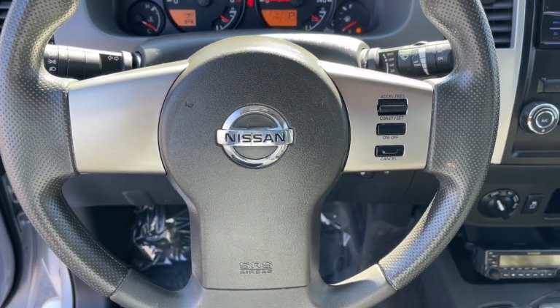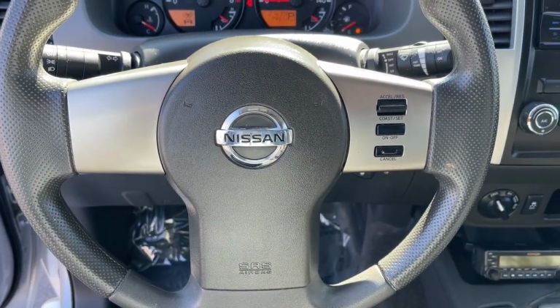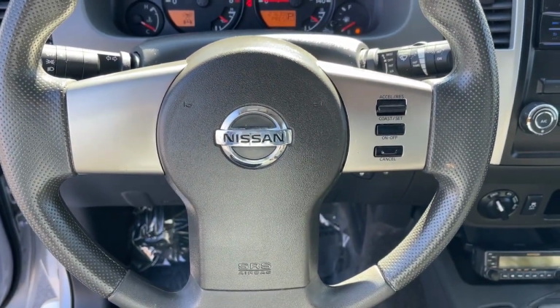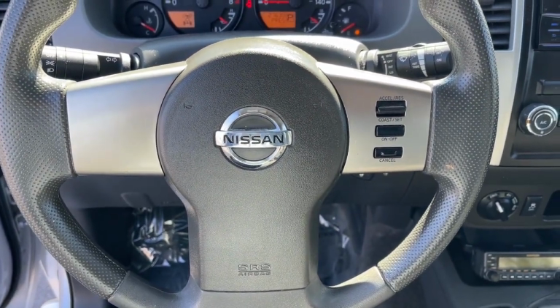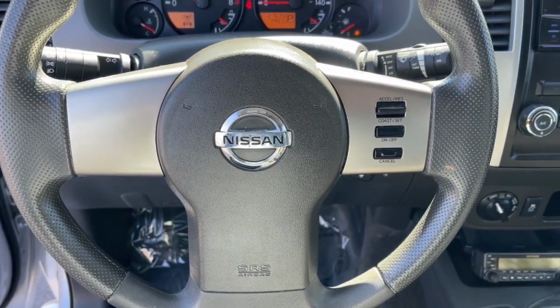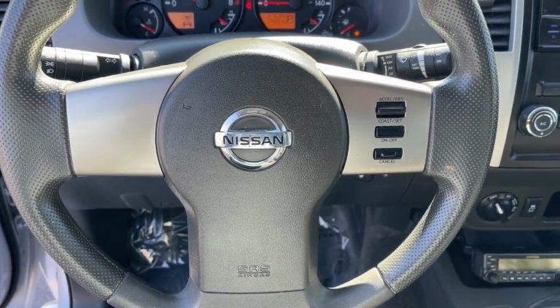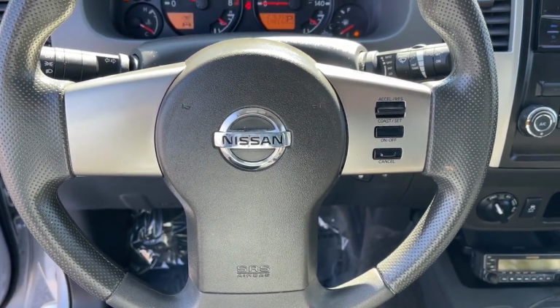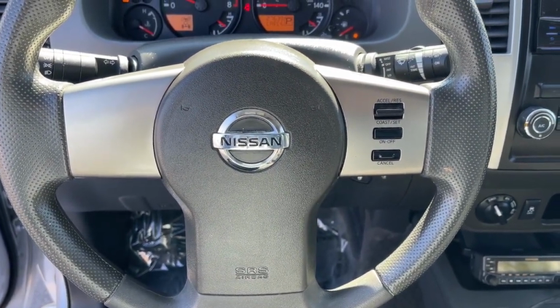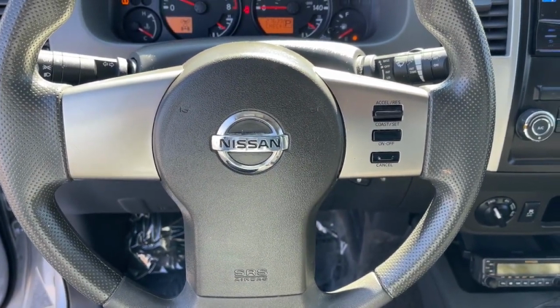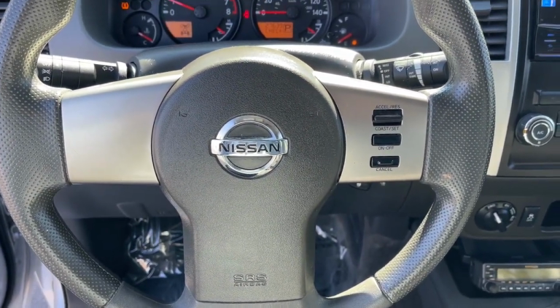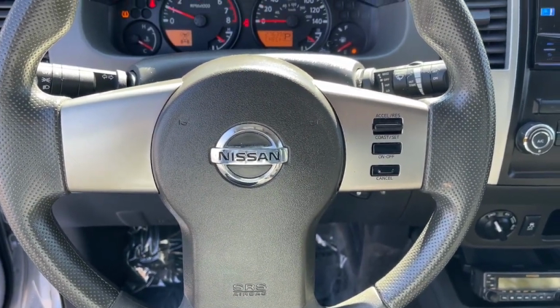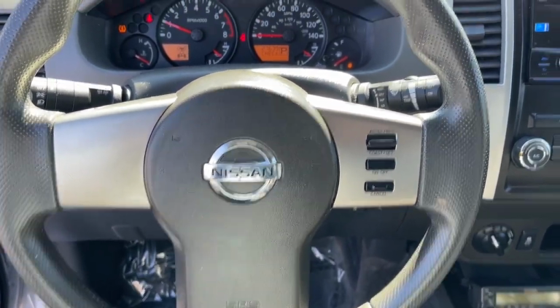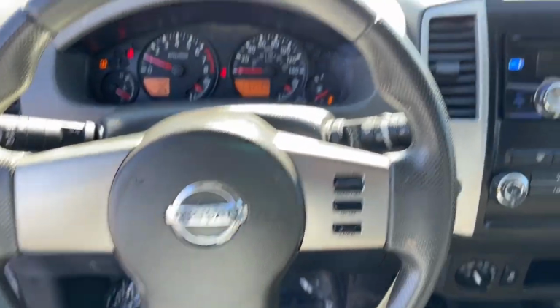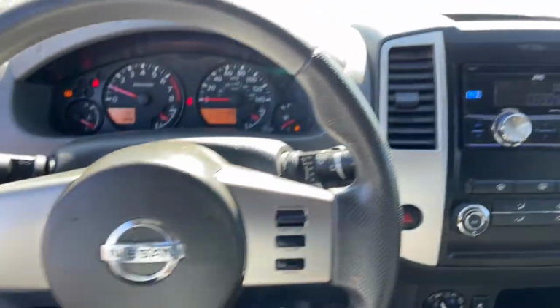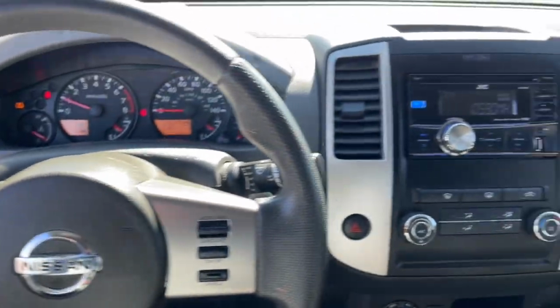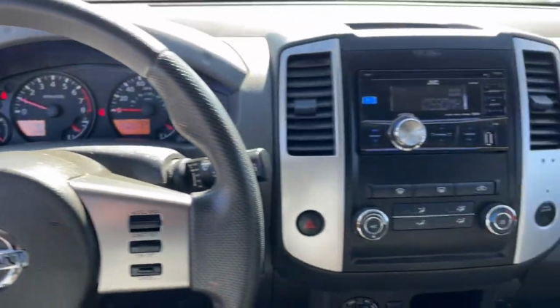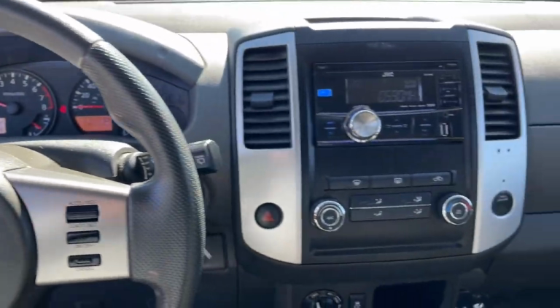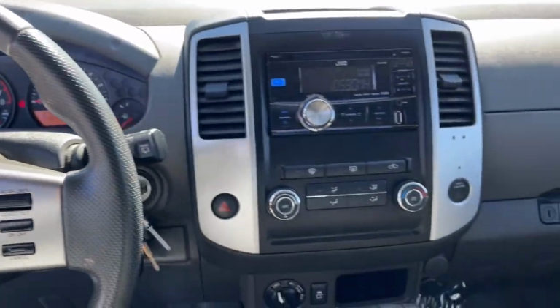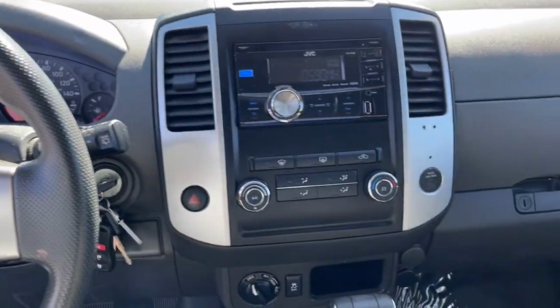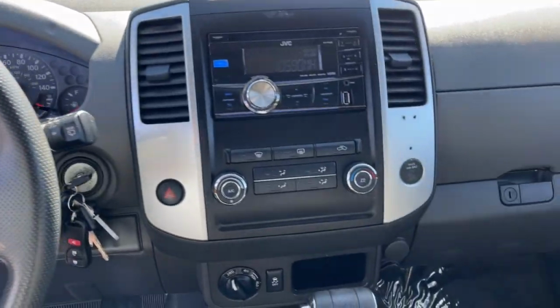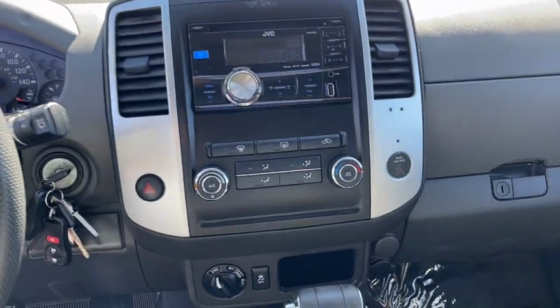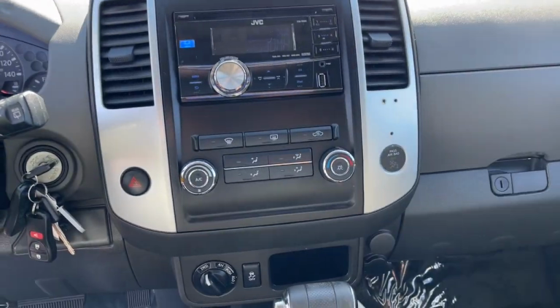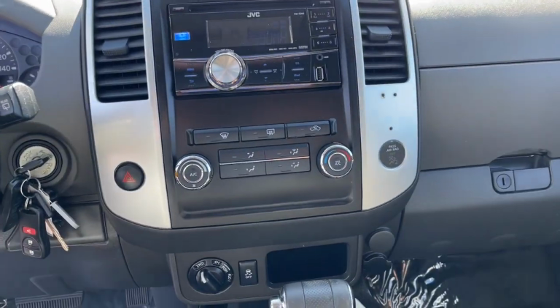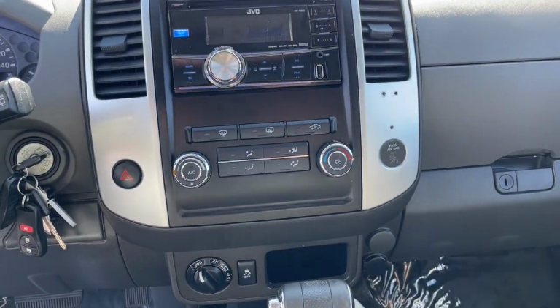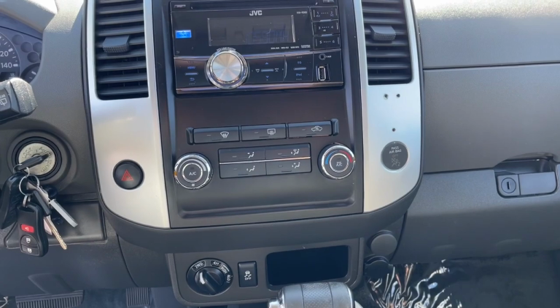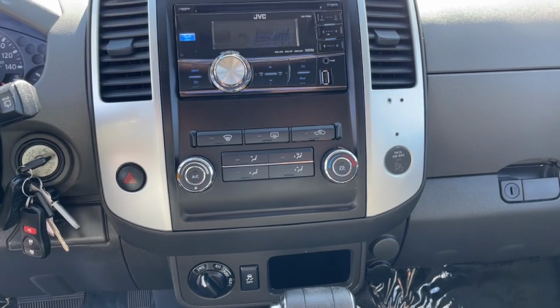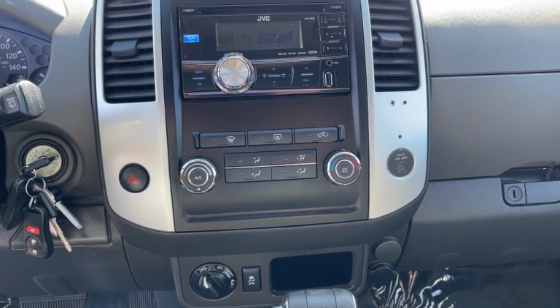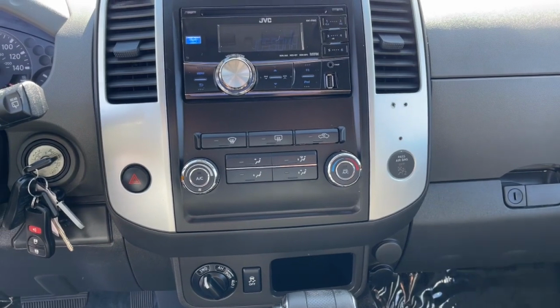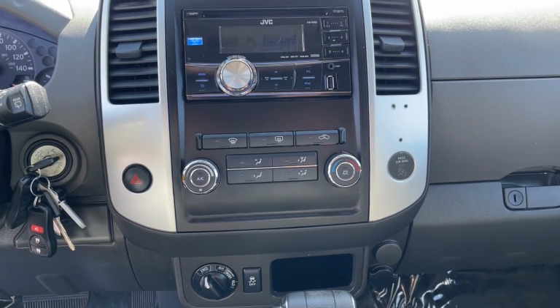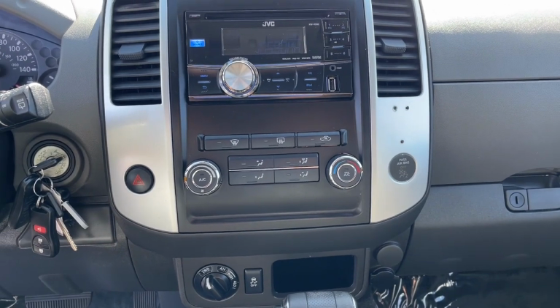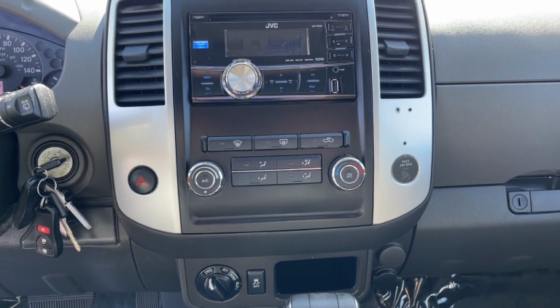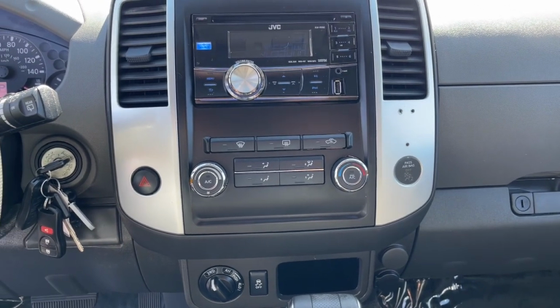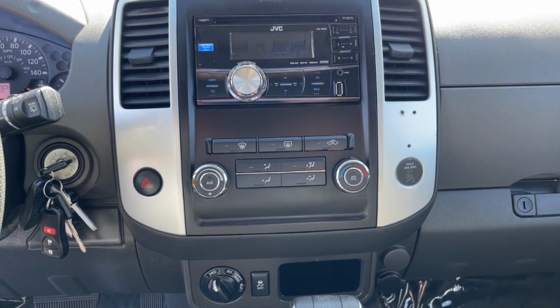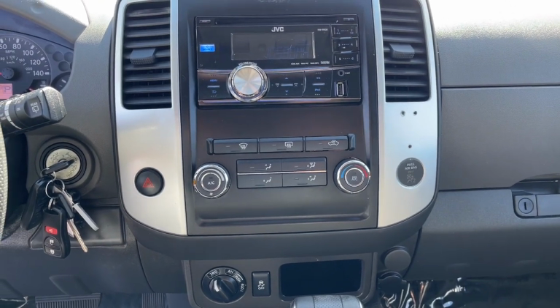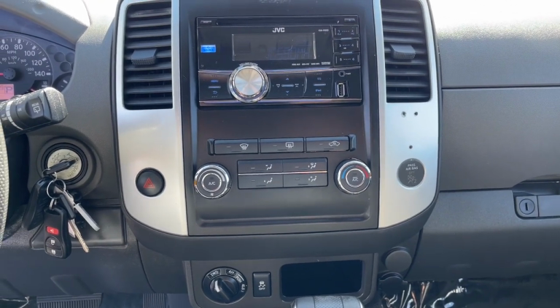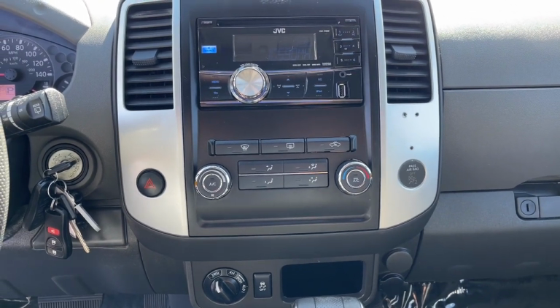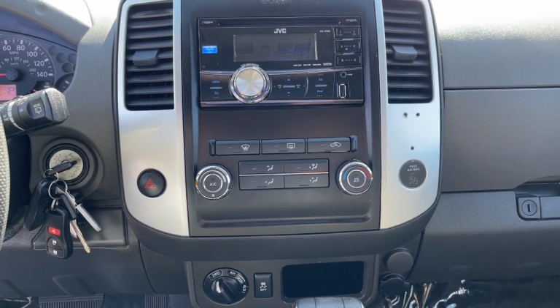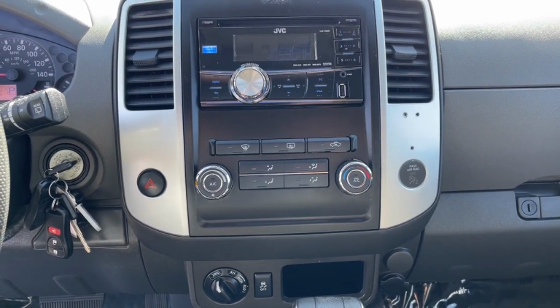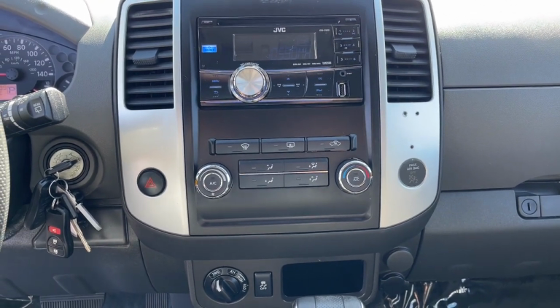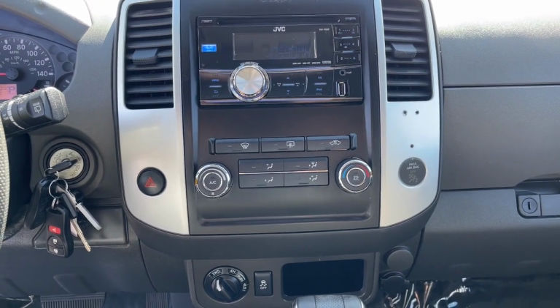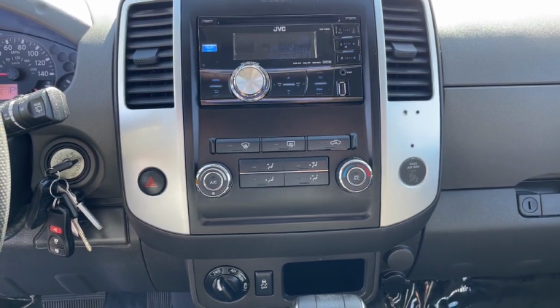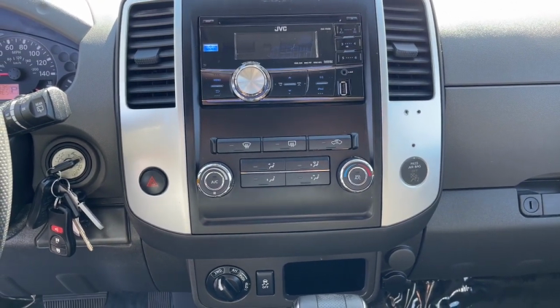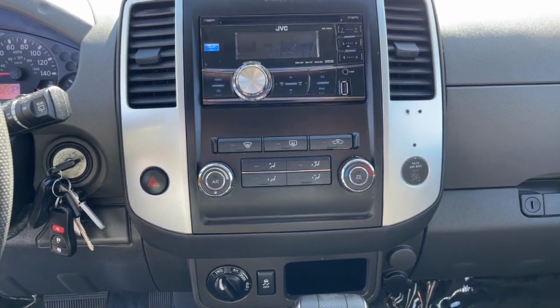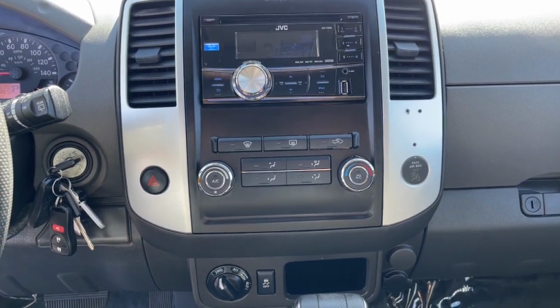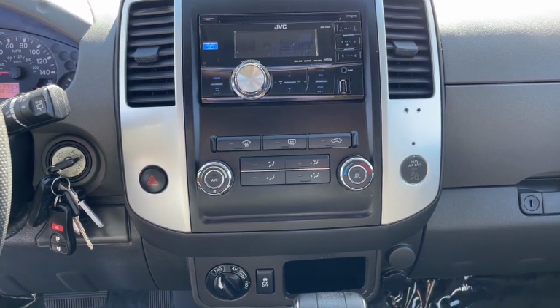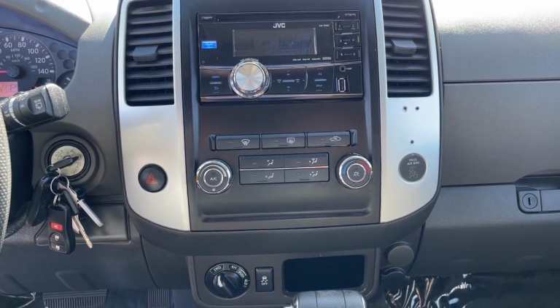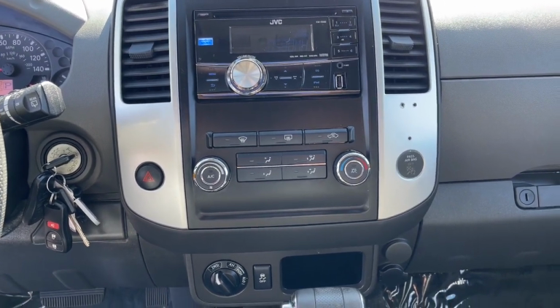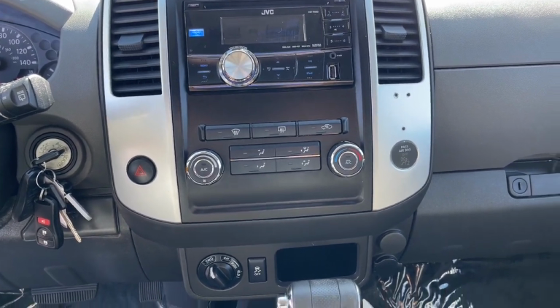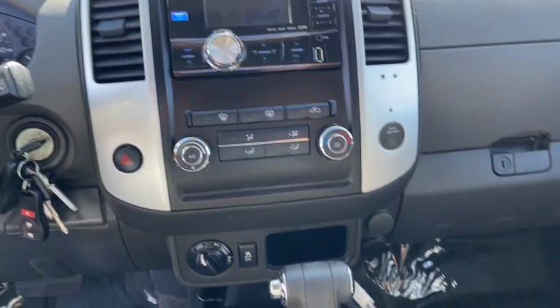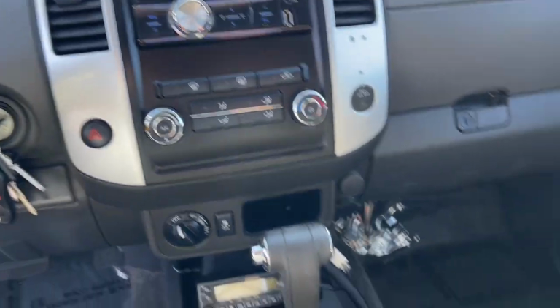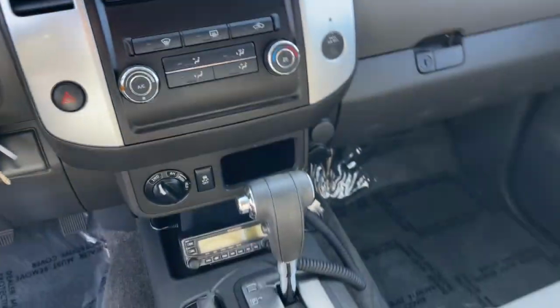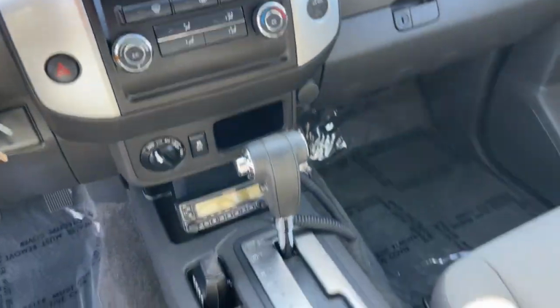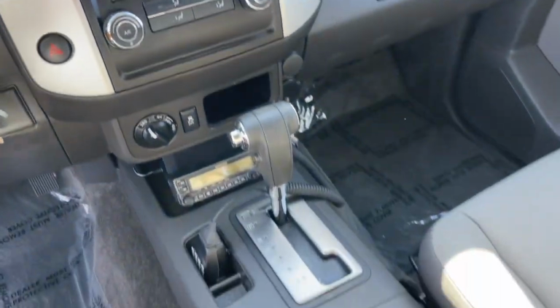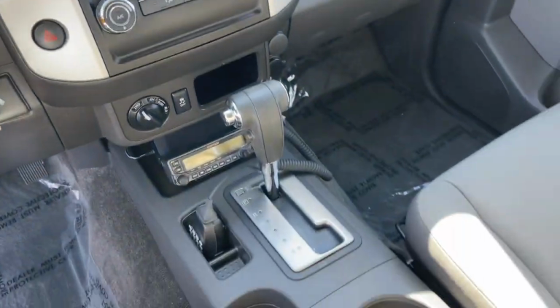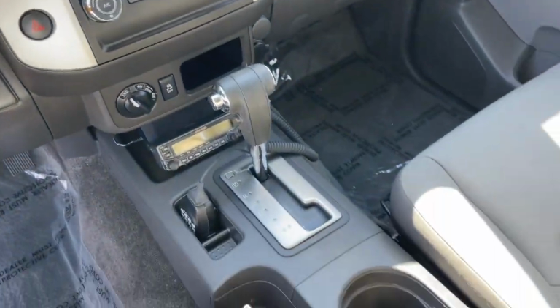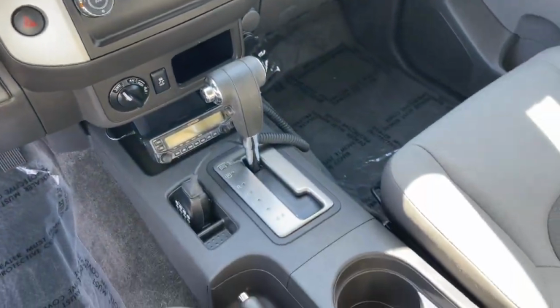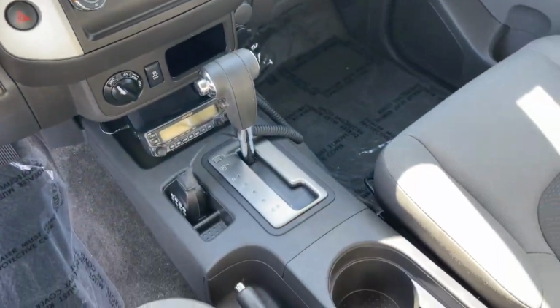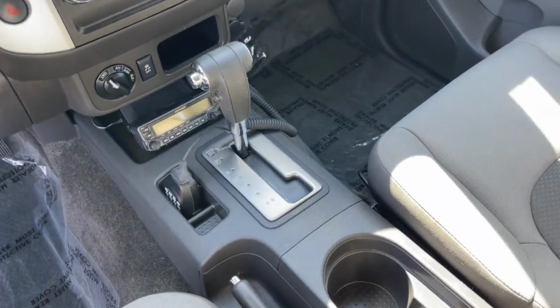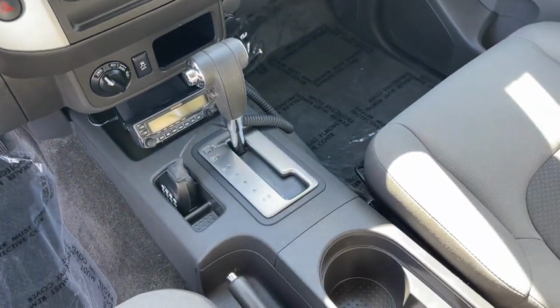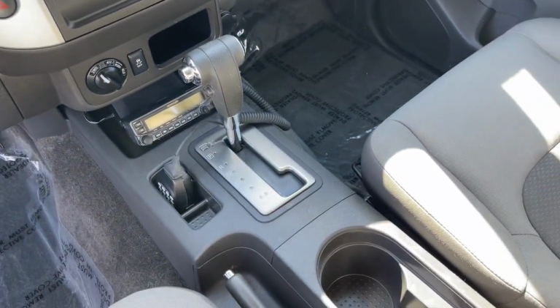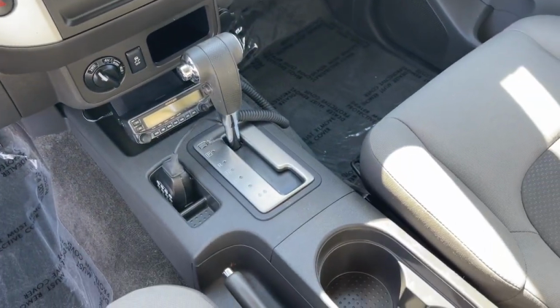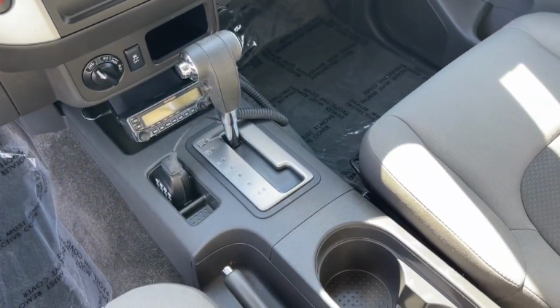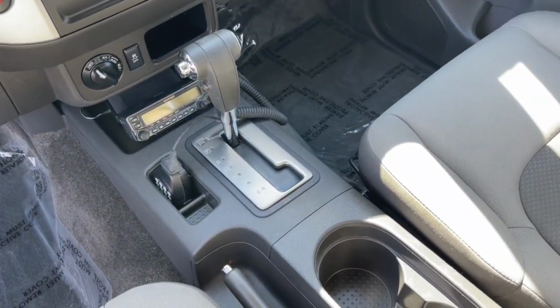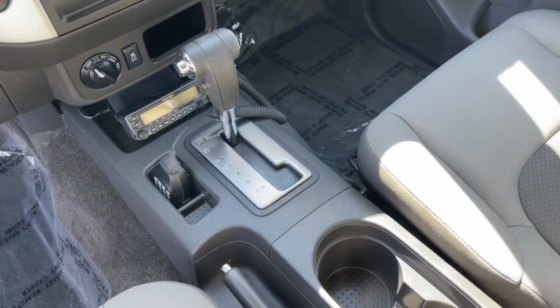Auto dimming rear view mirror, intermittent wipers, traction control, driver adjustable lumbar, and pass-through rear seat.